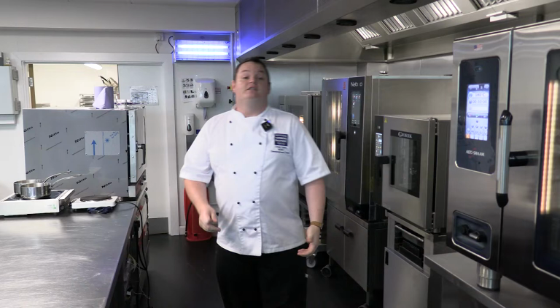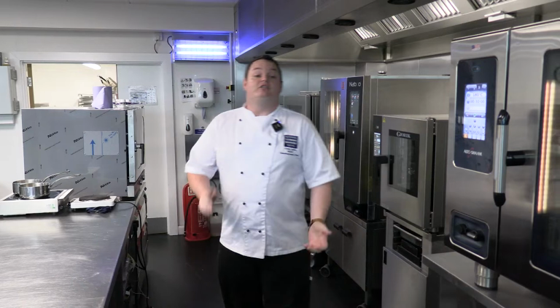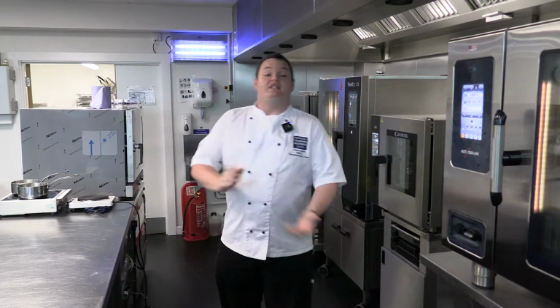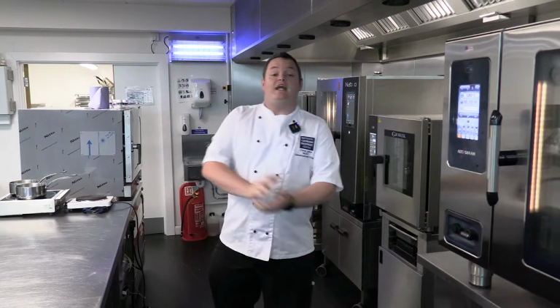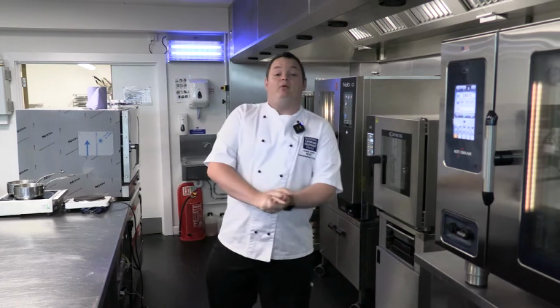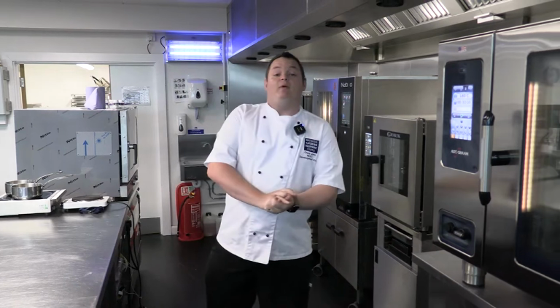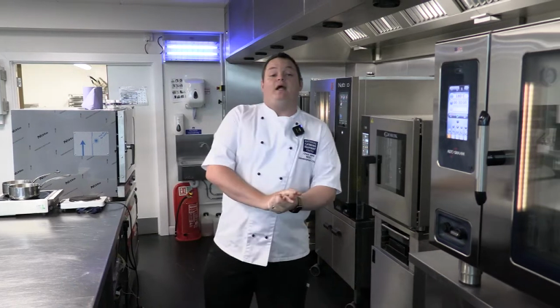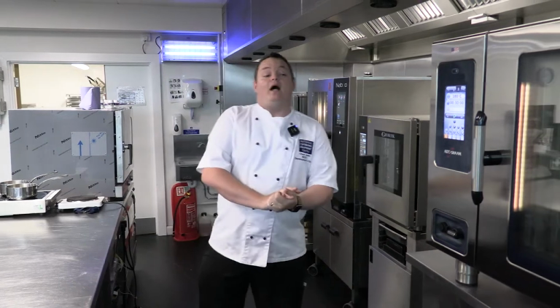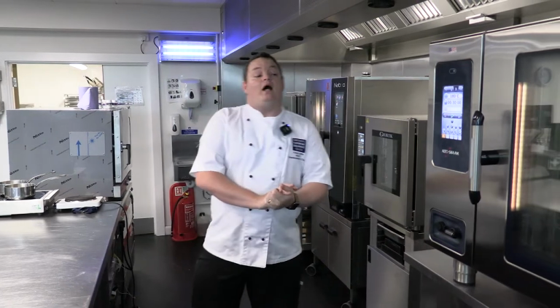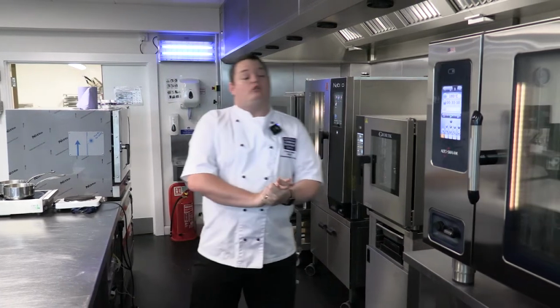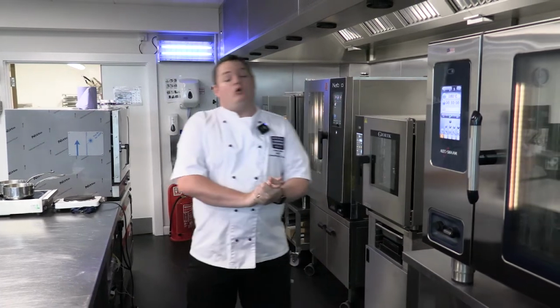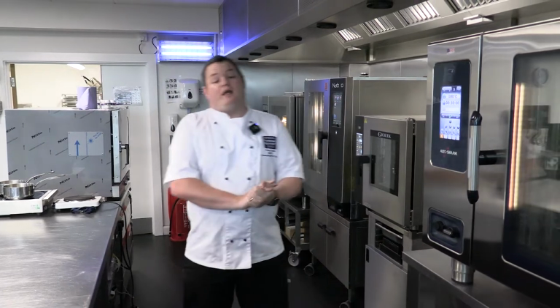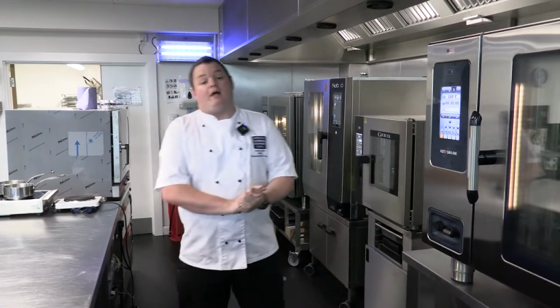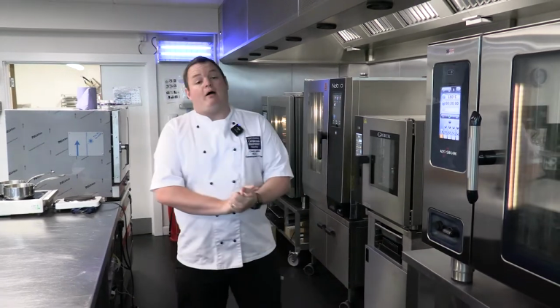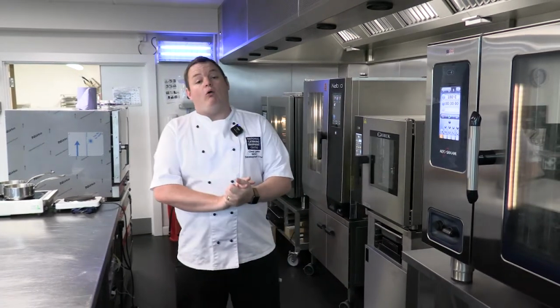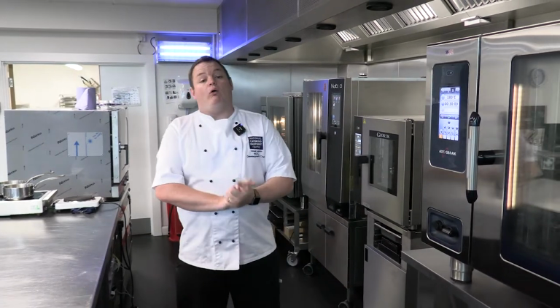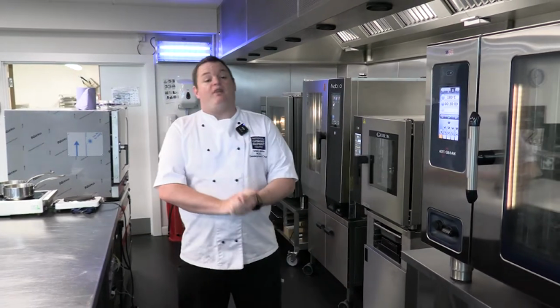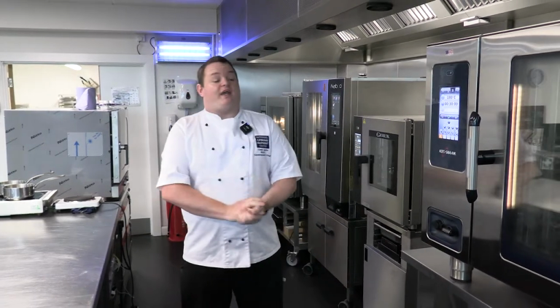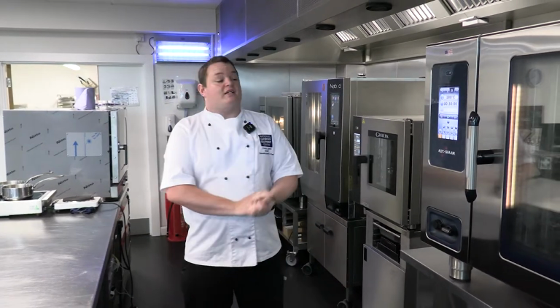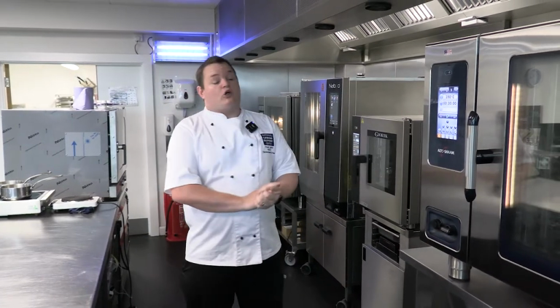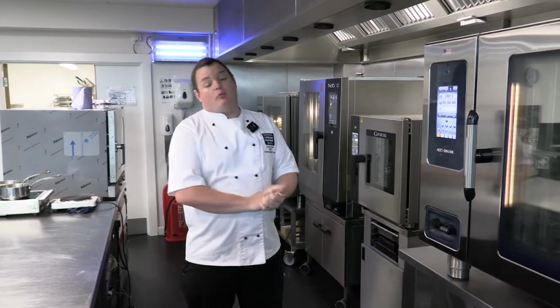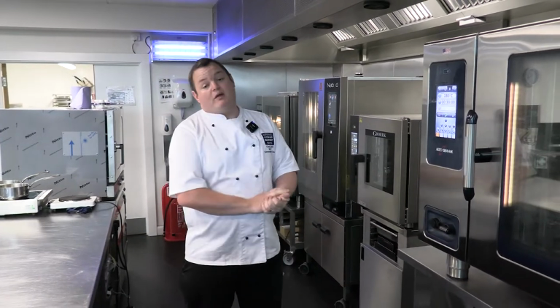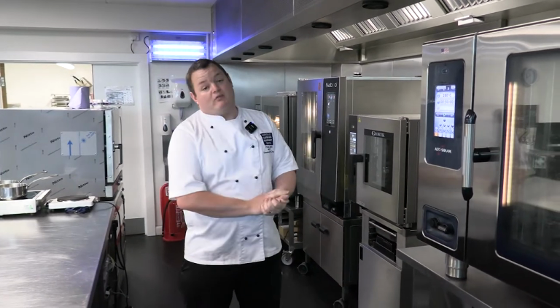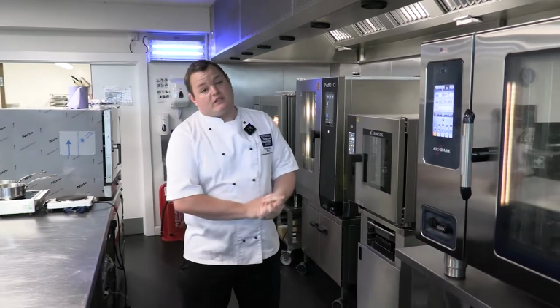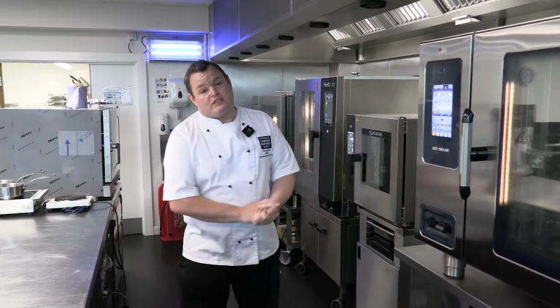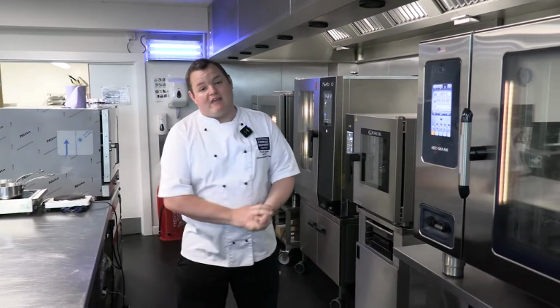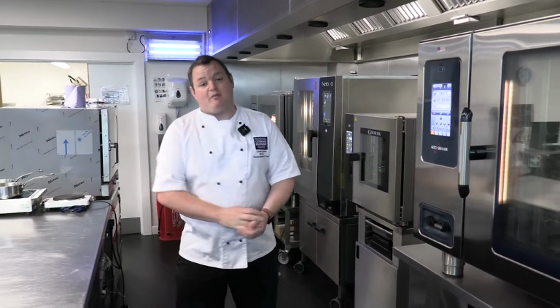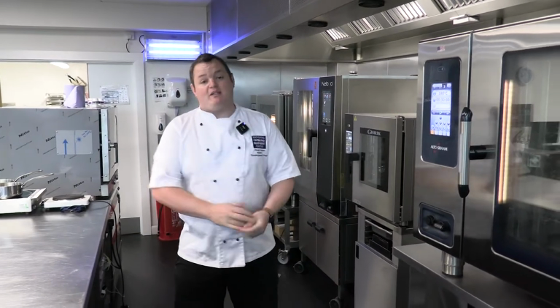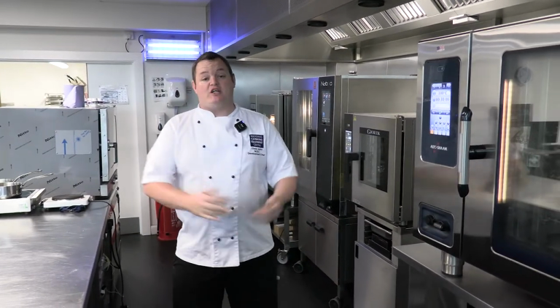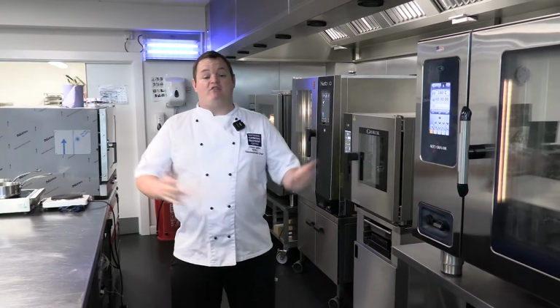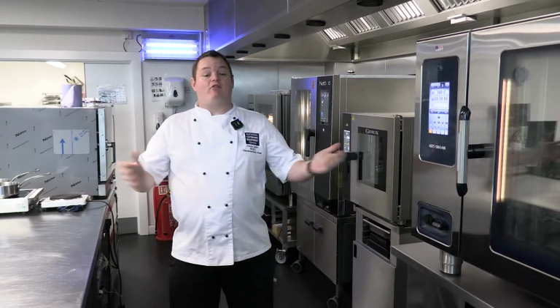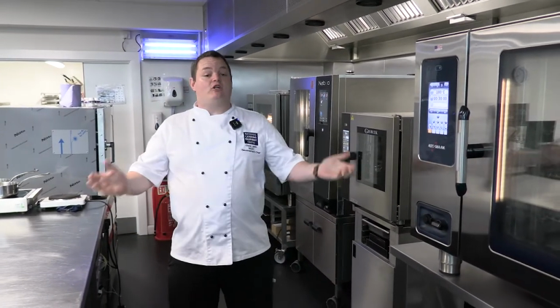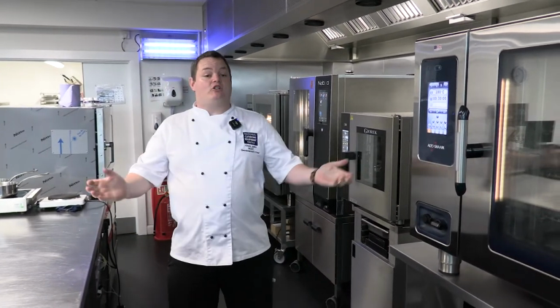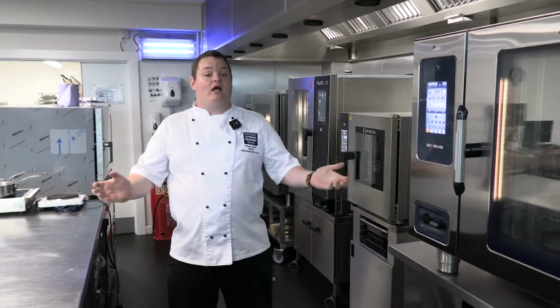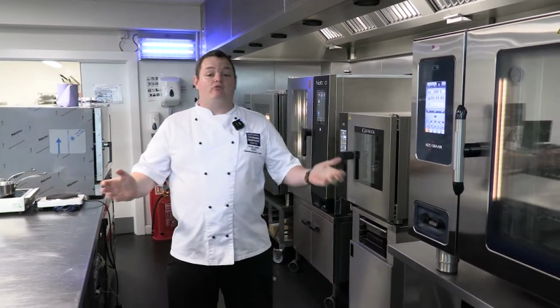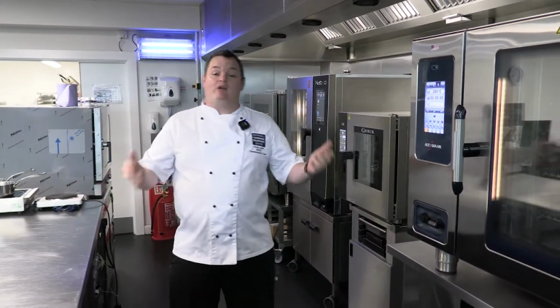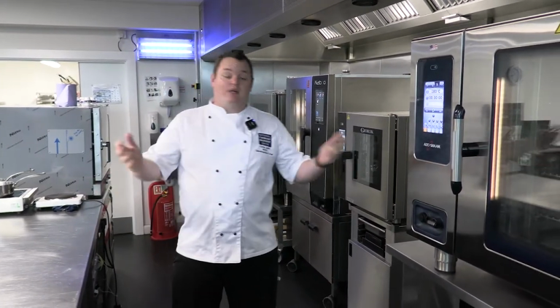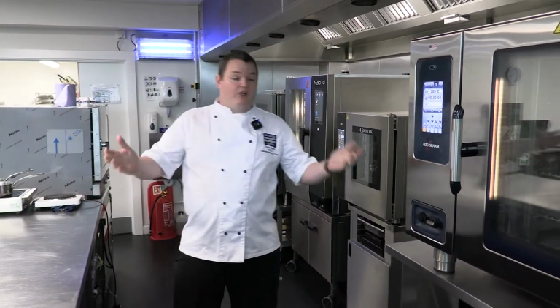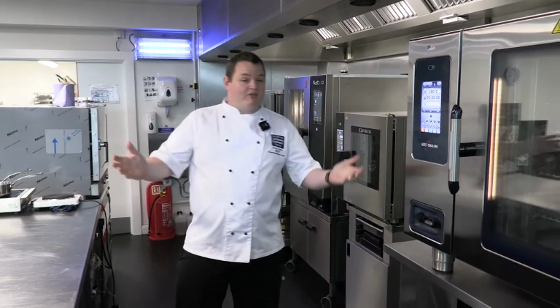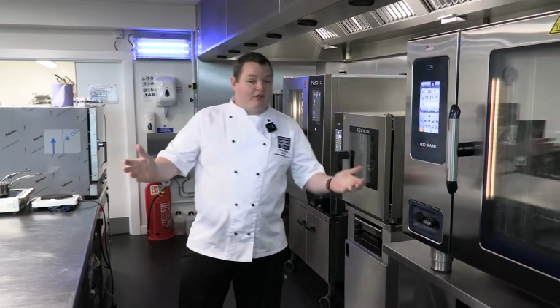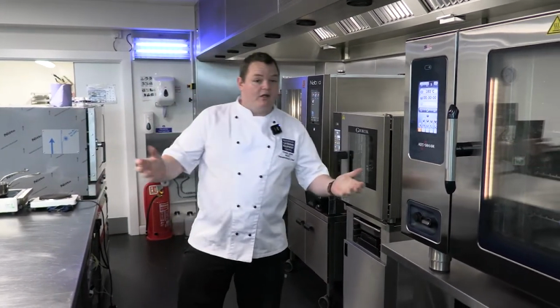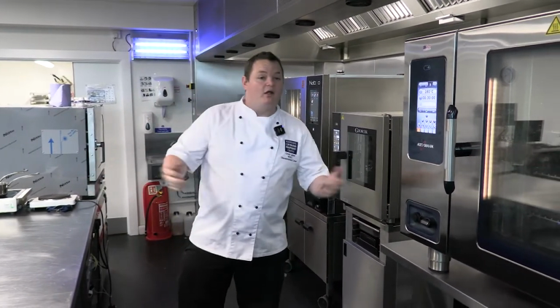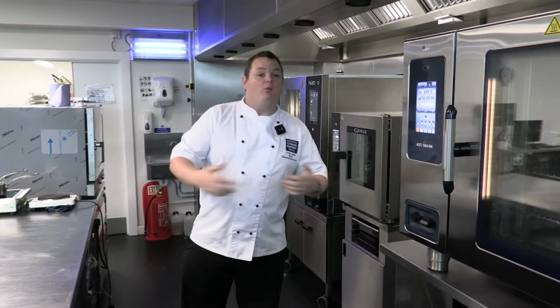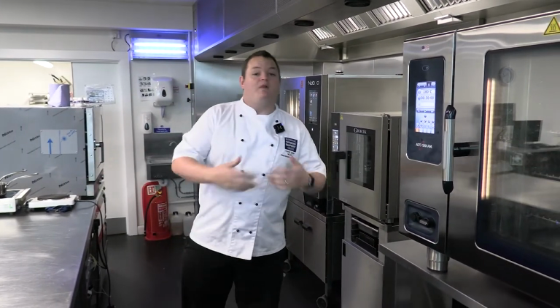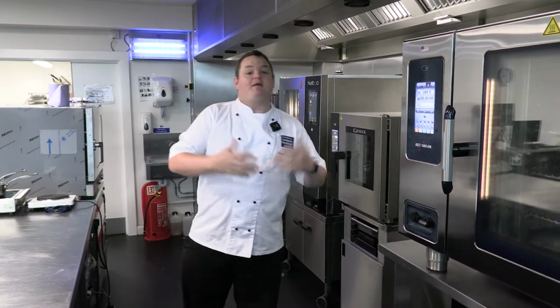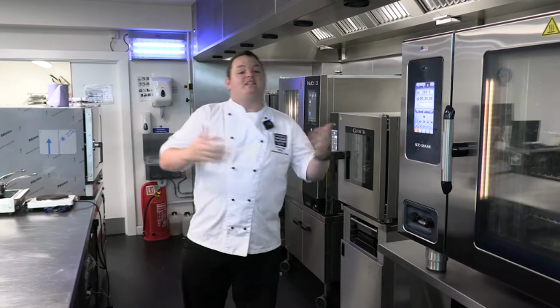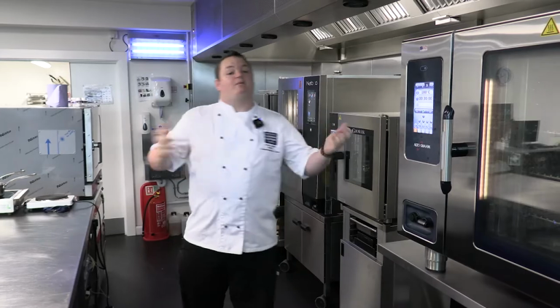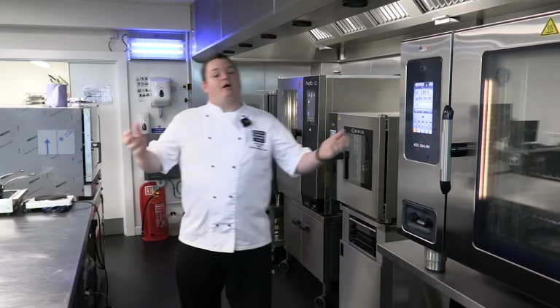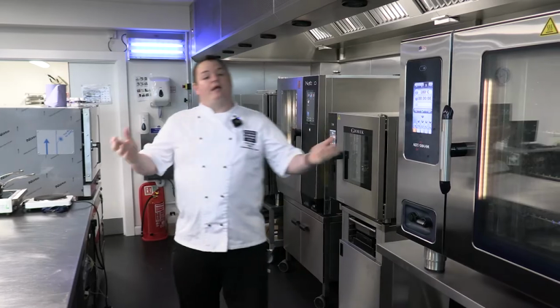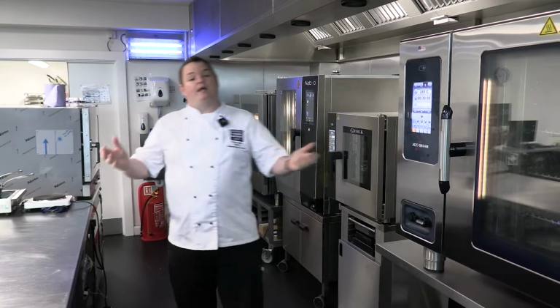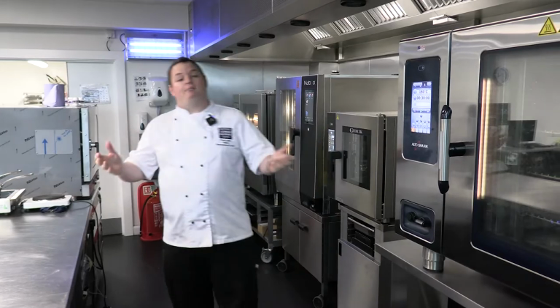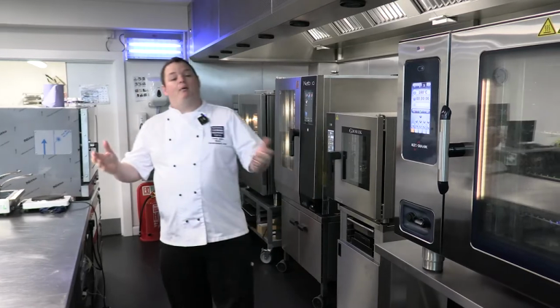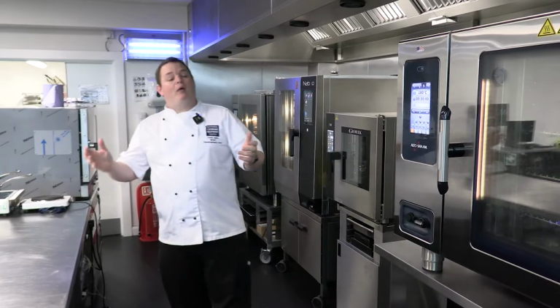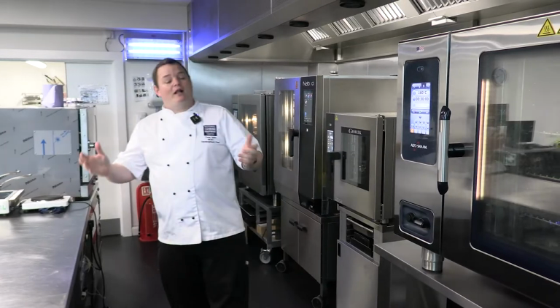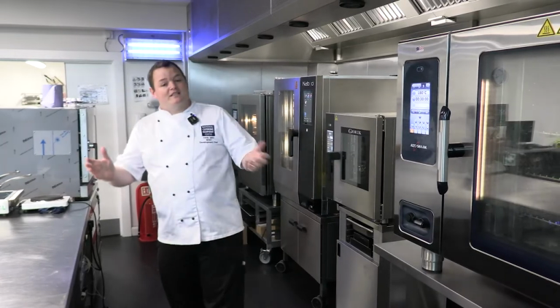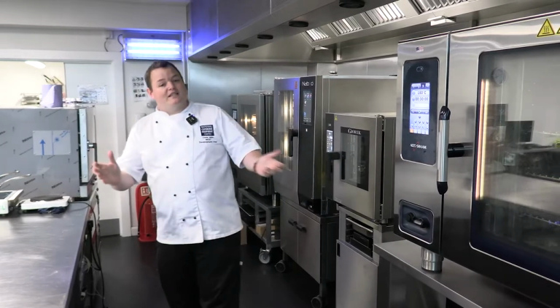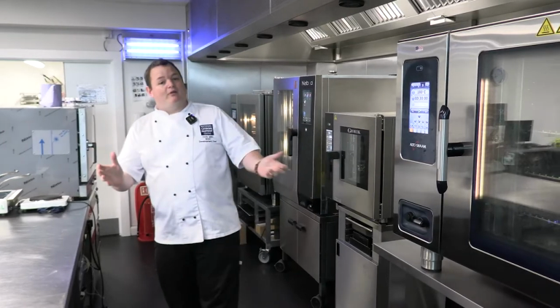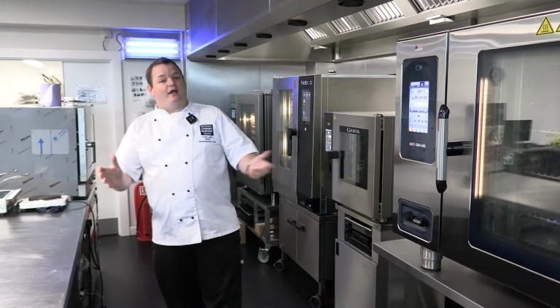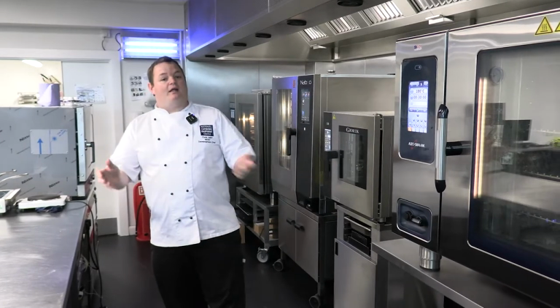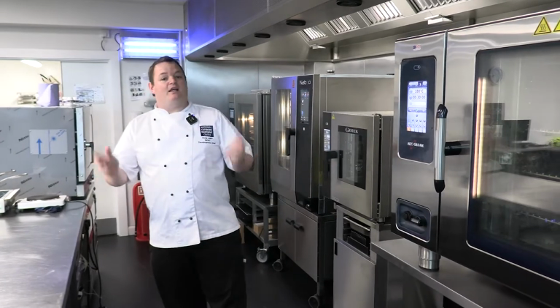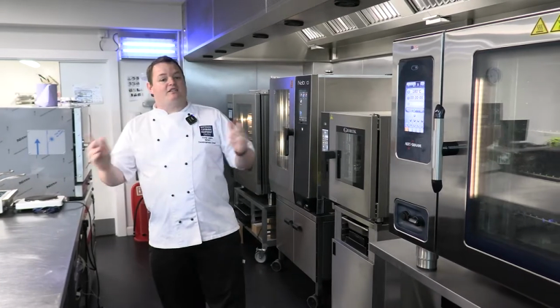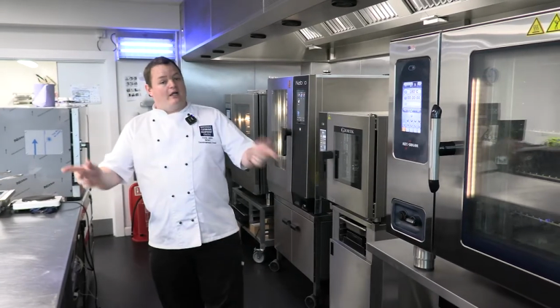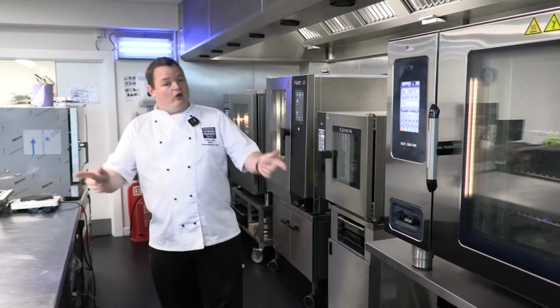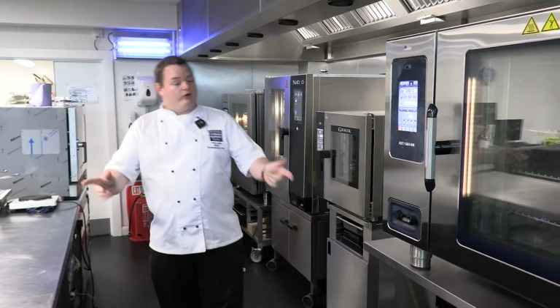Today we are talking about all things combi ovens. Everybody's heard of a Rational, really good oven, one of the biggest in the market, but what else is out there? Let's take a look.